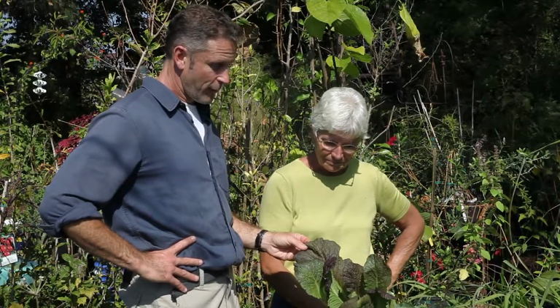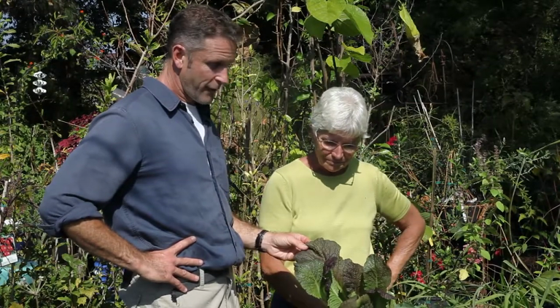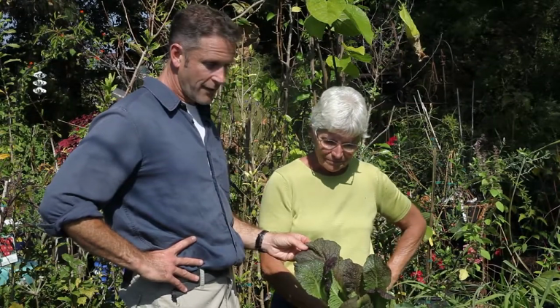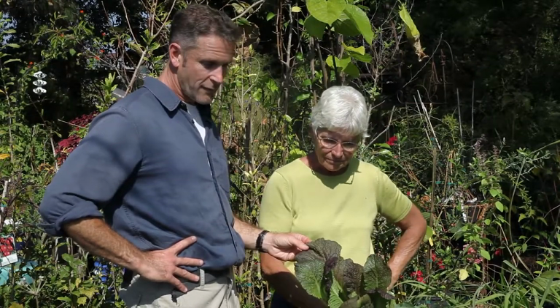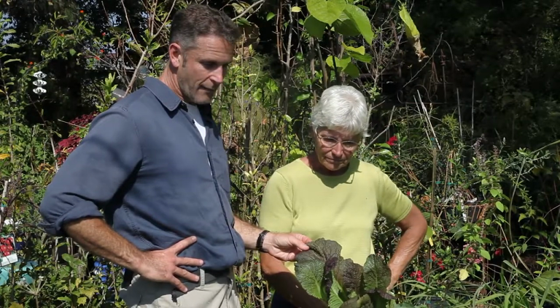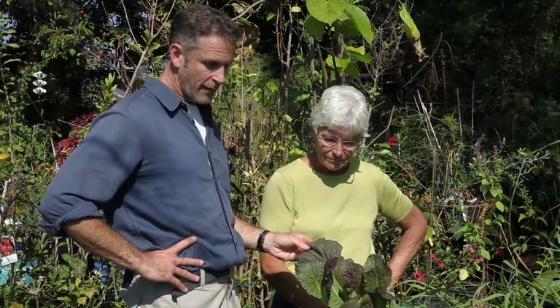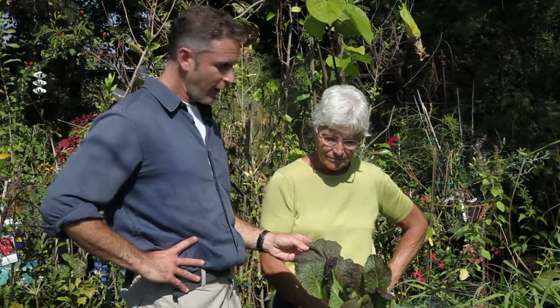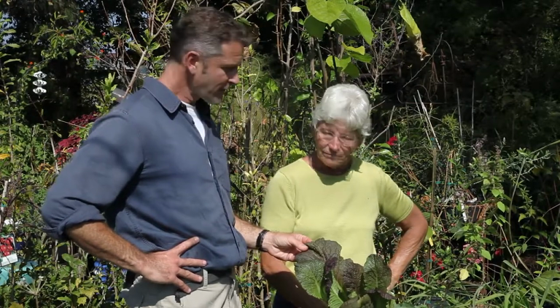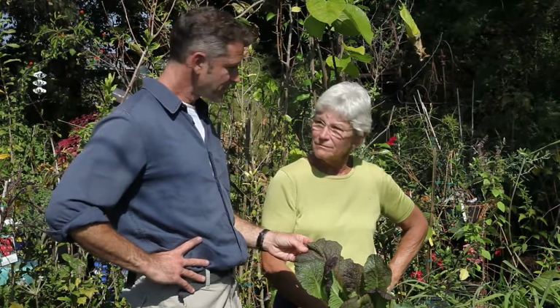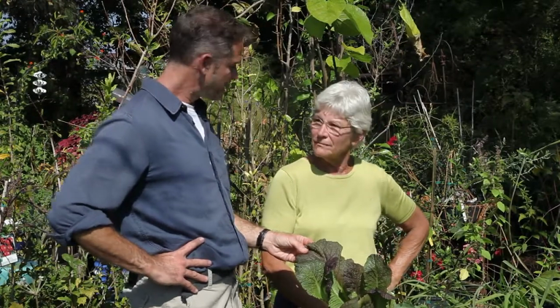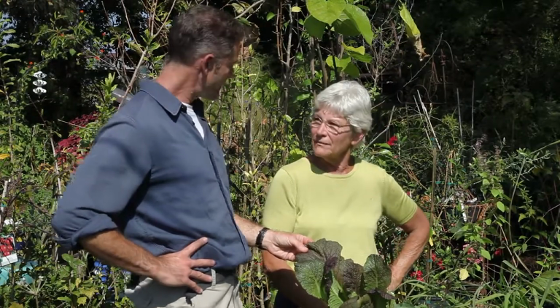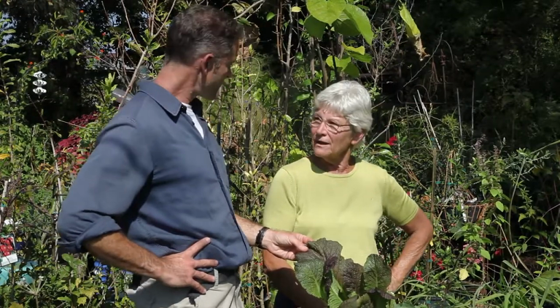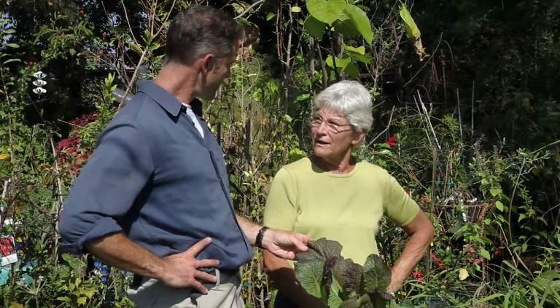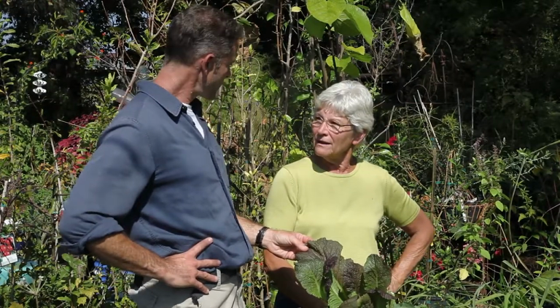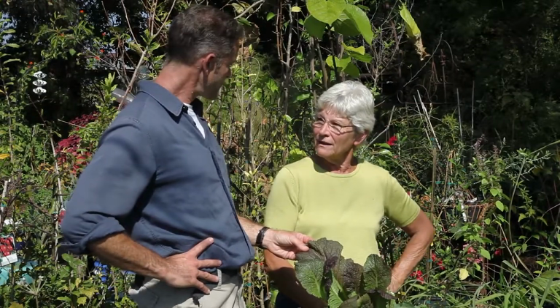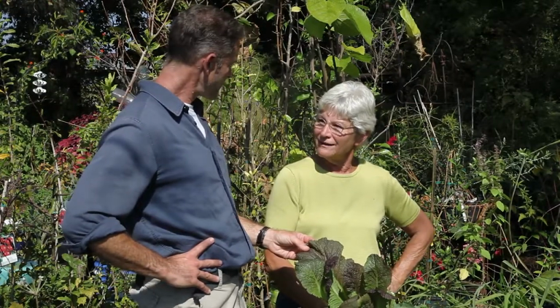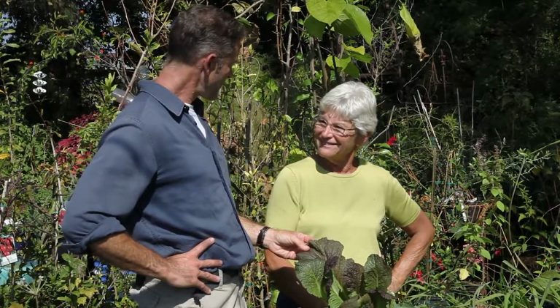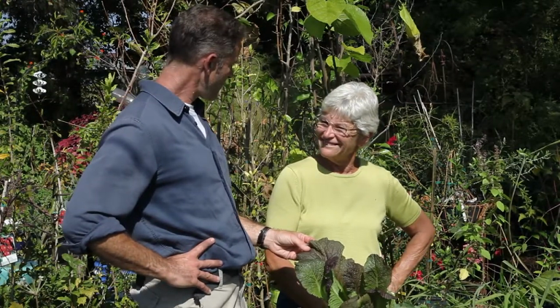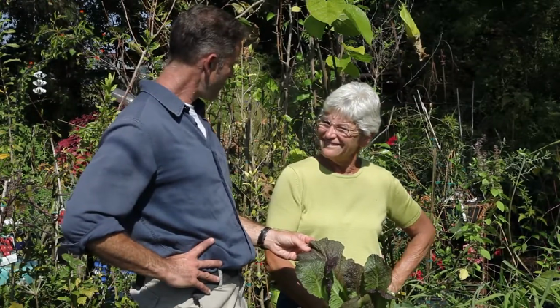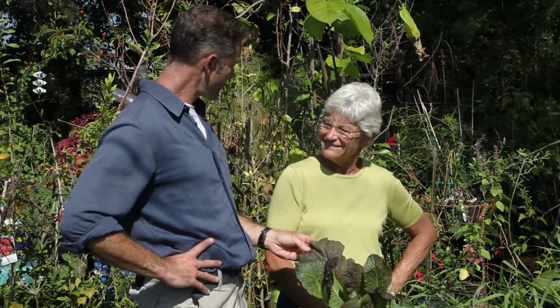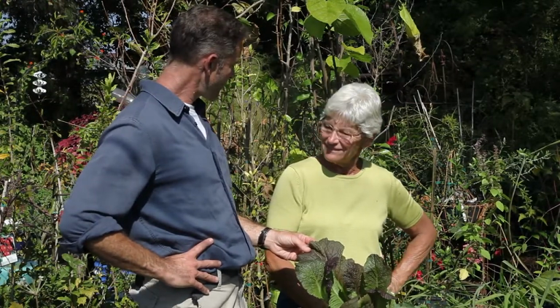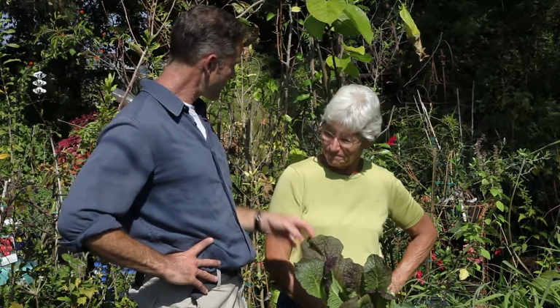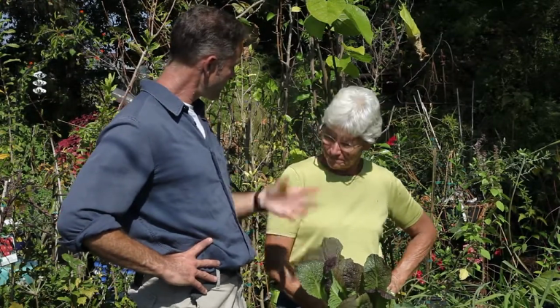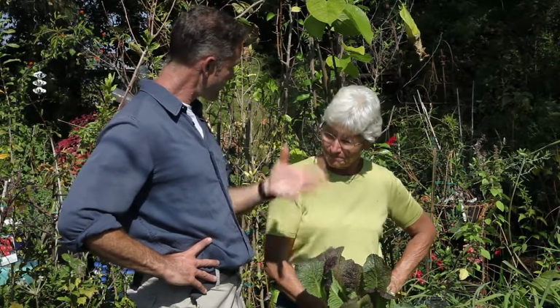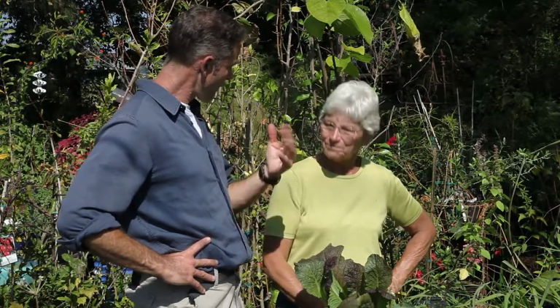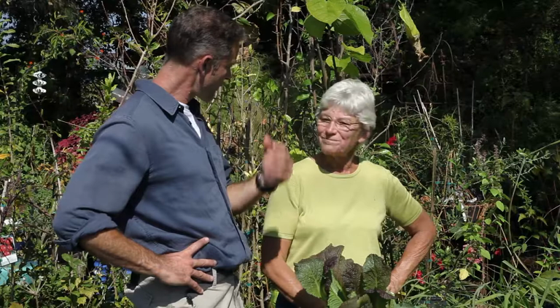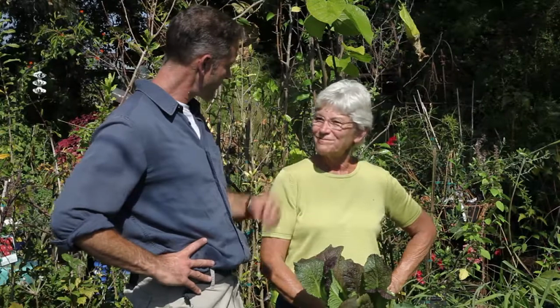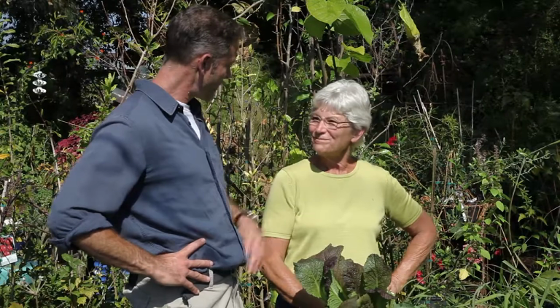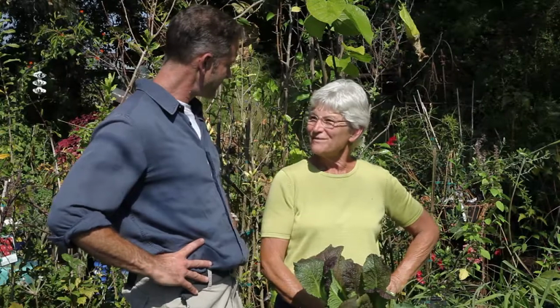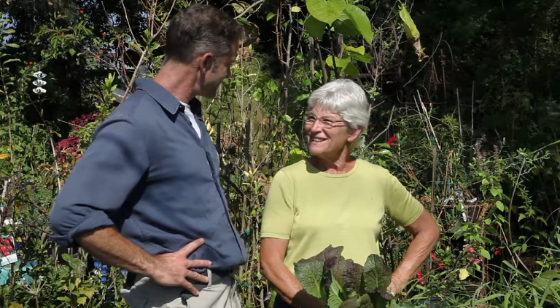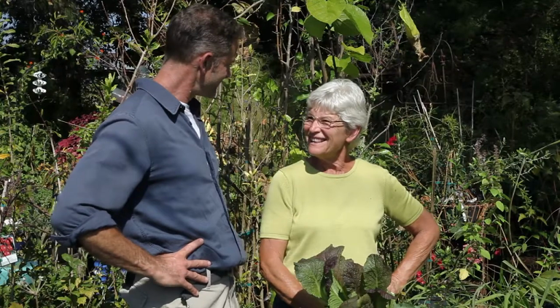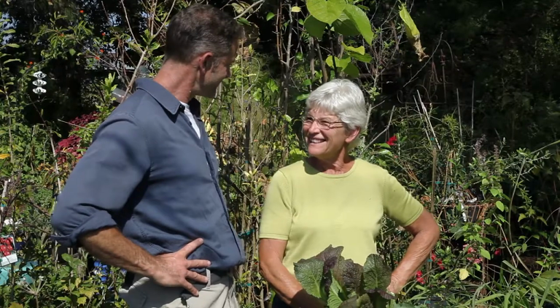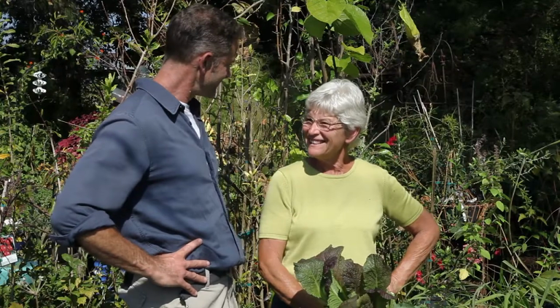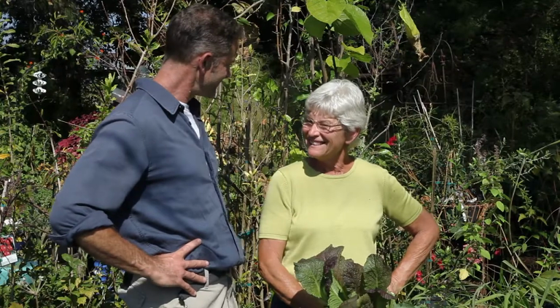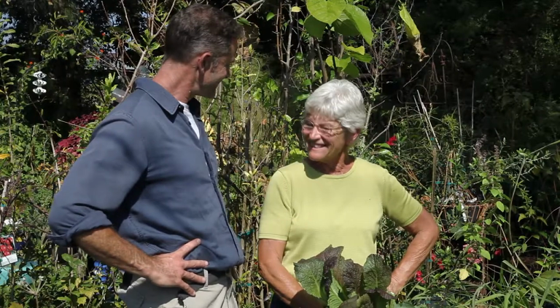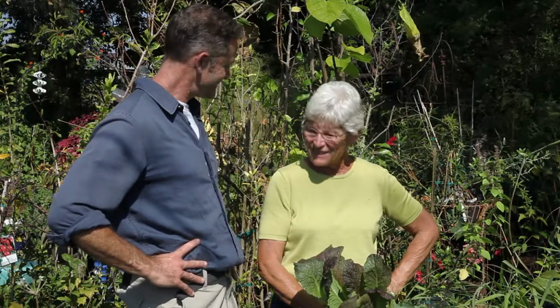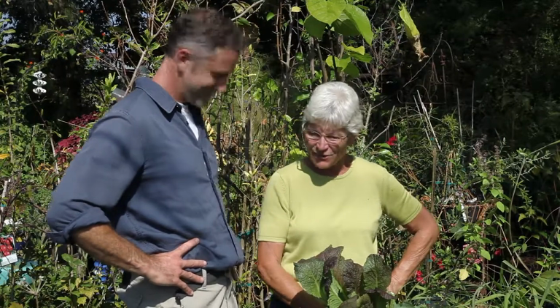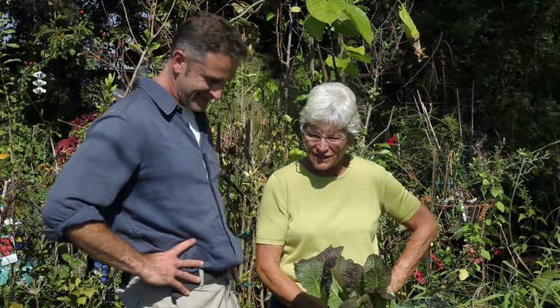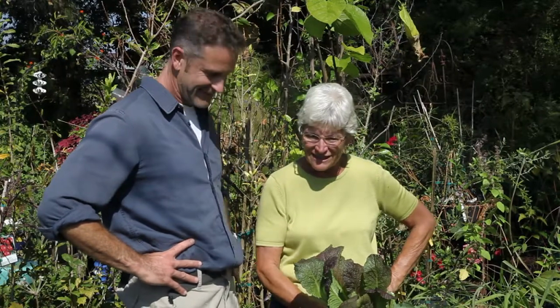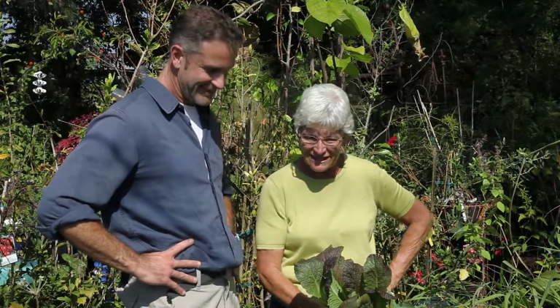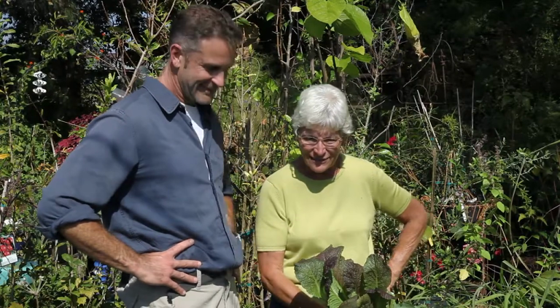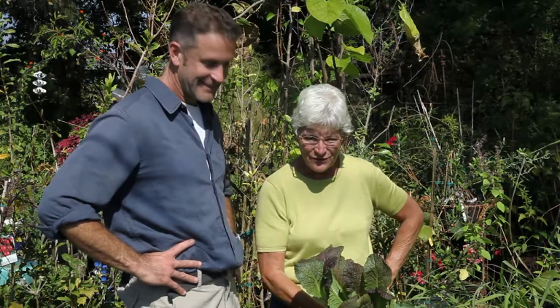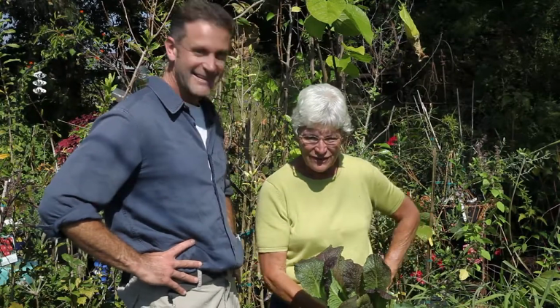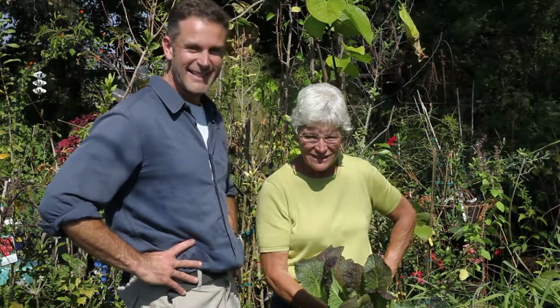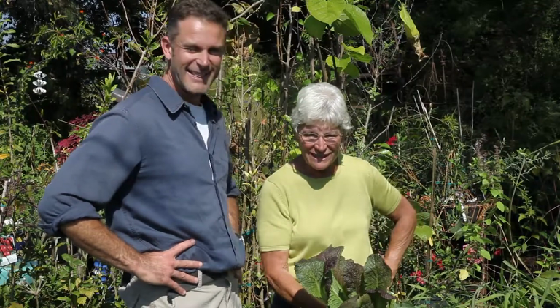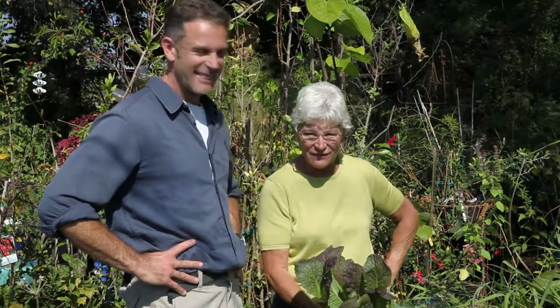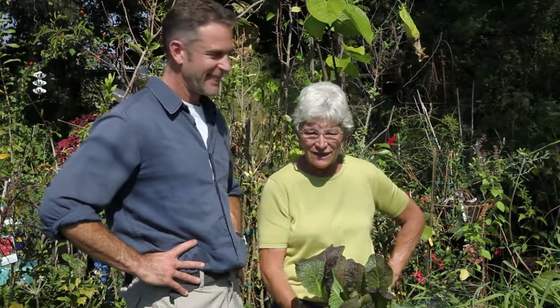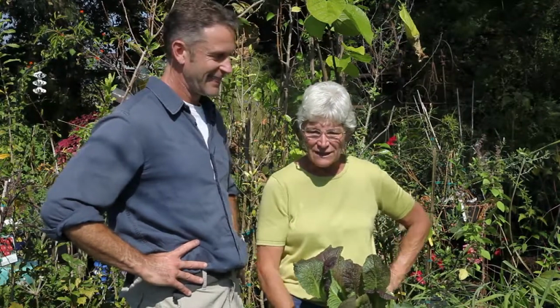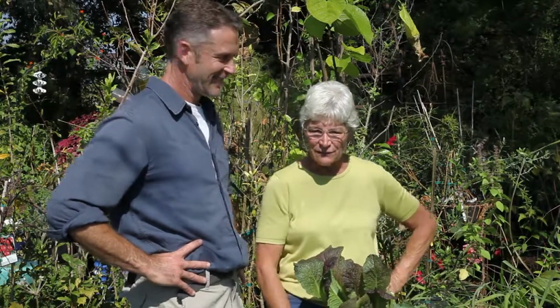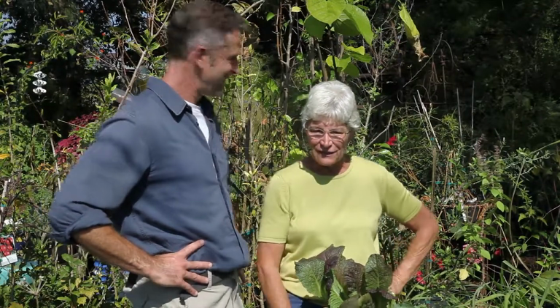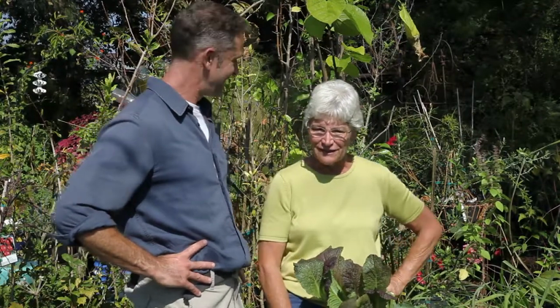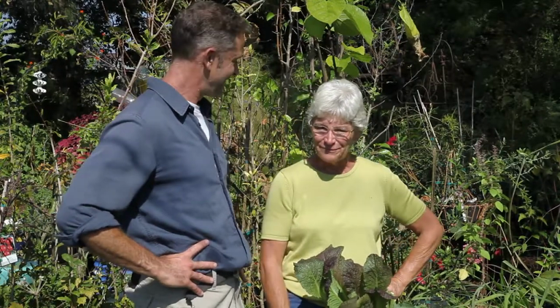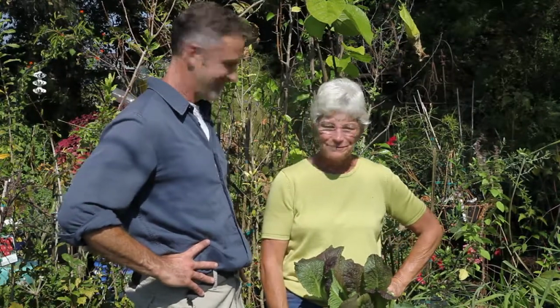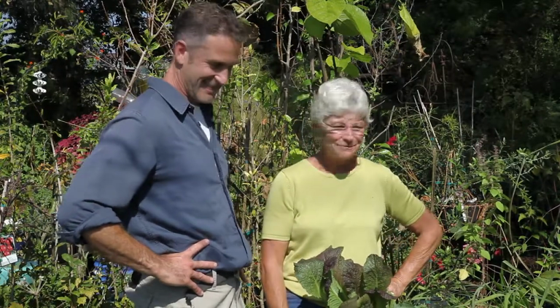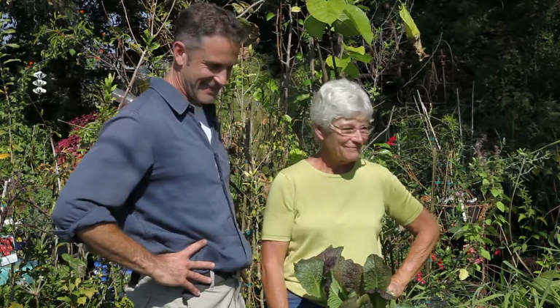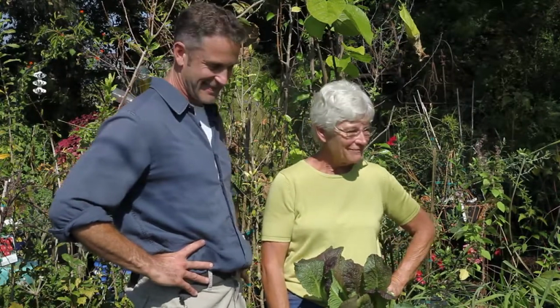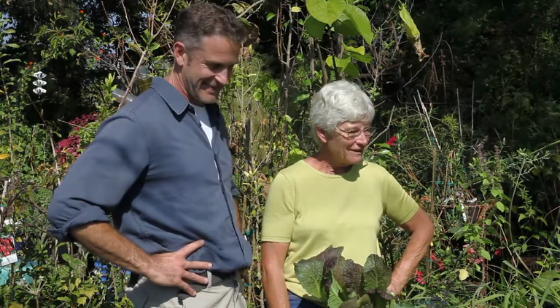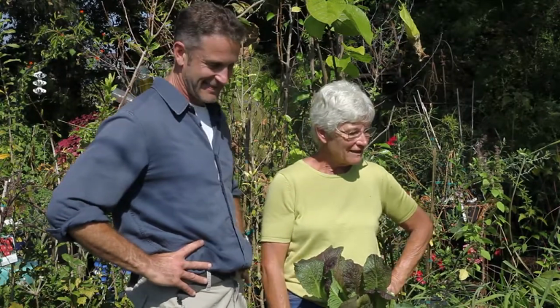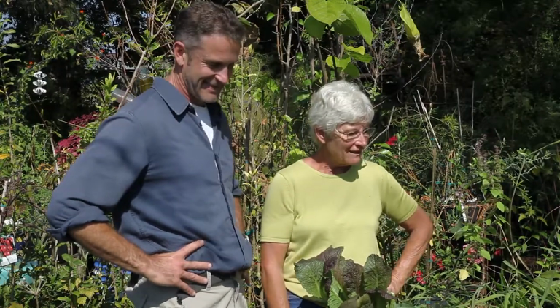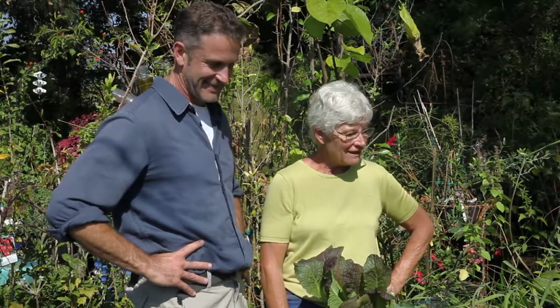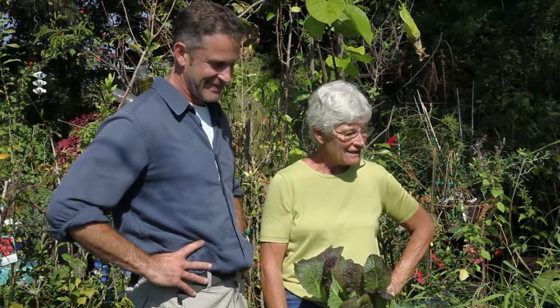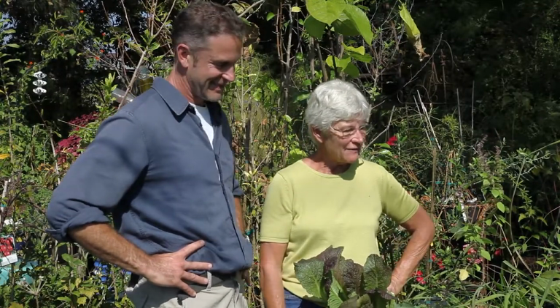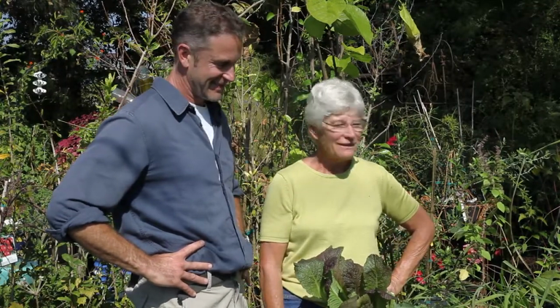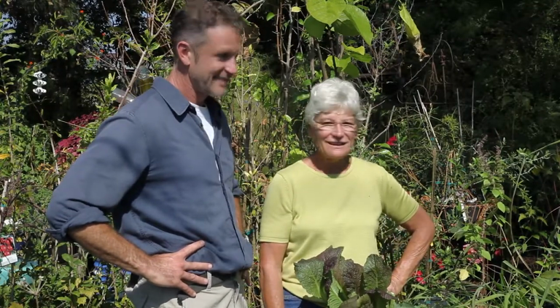Thank you, Emily — lots of good information to take home for our herb garden. Great stuff, lots of fun.